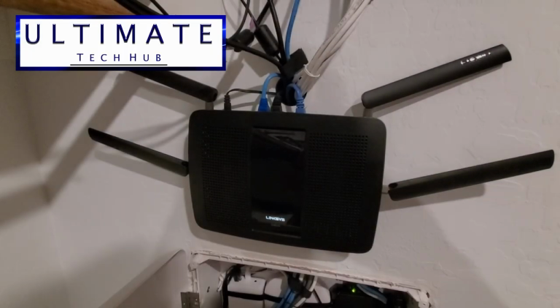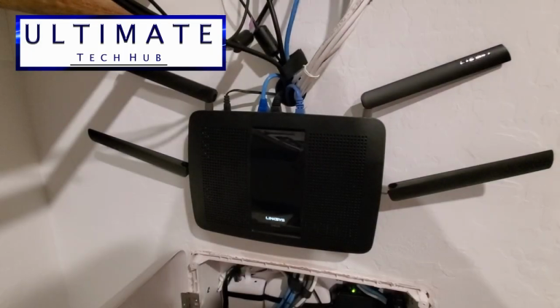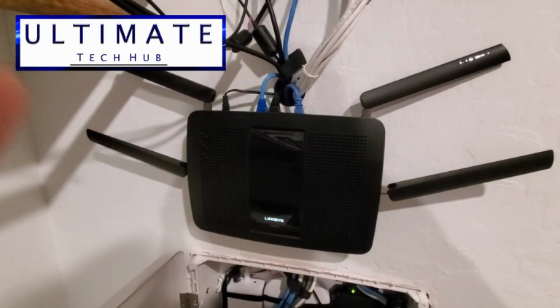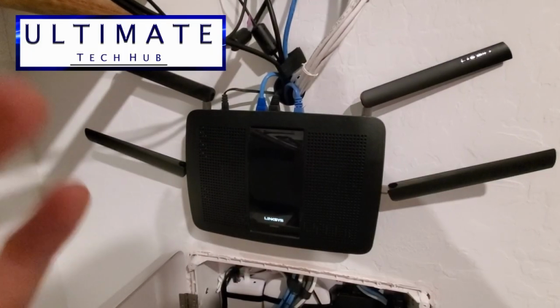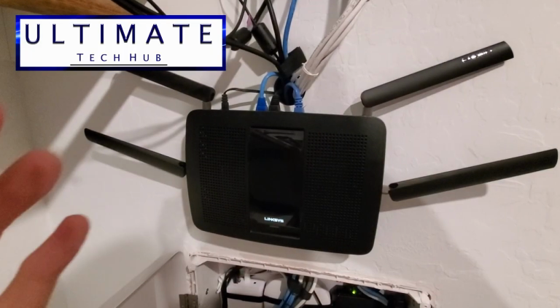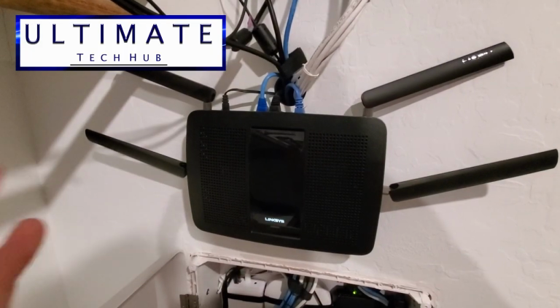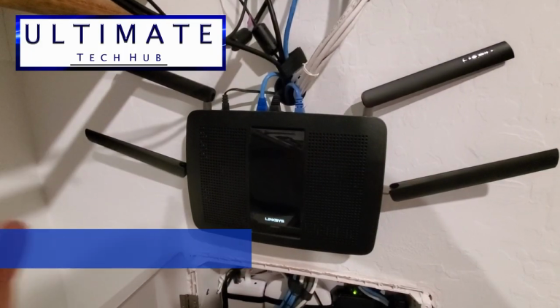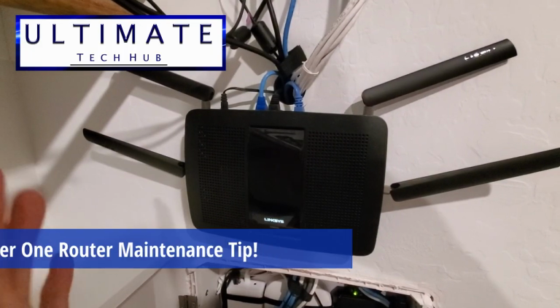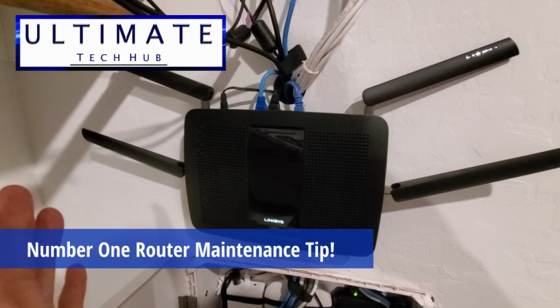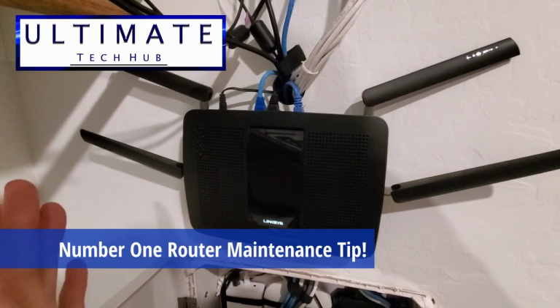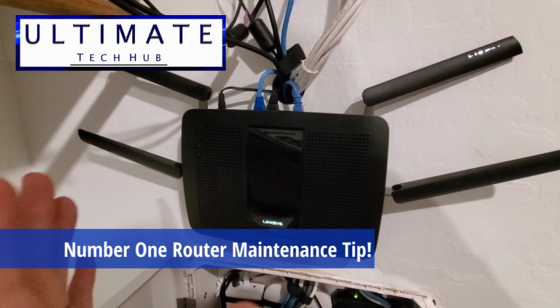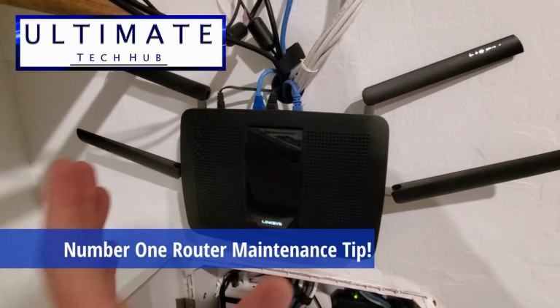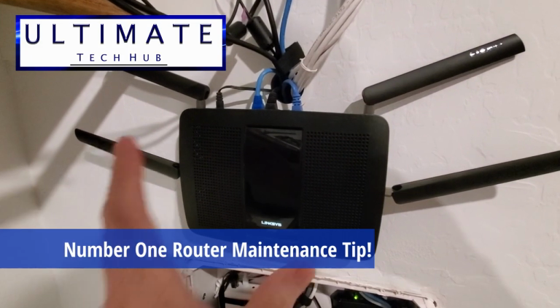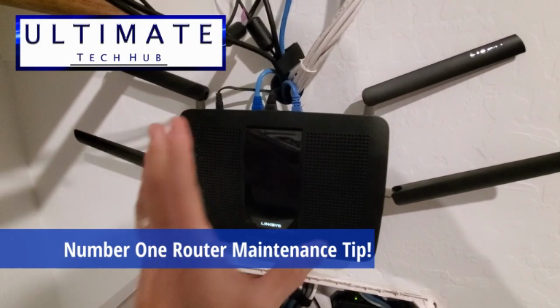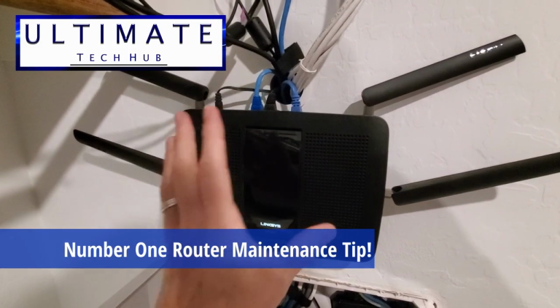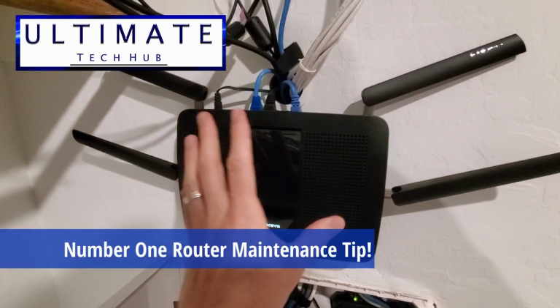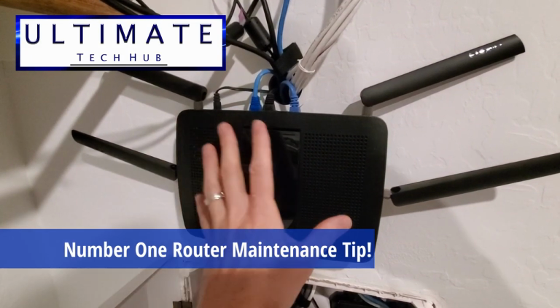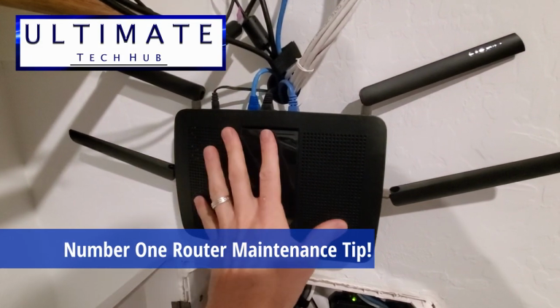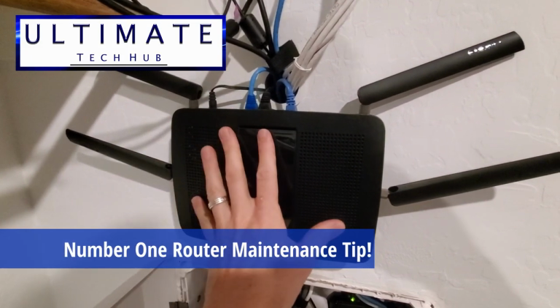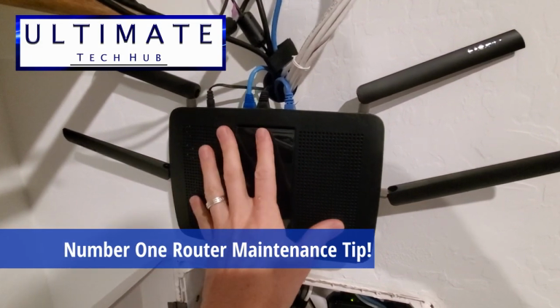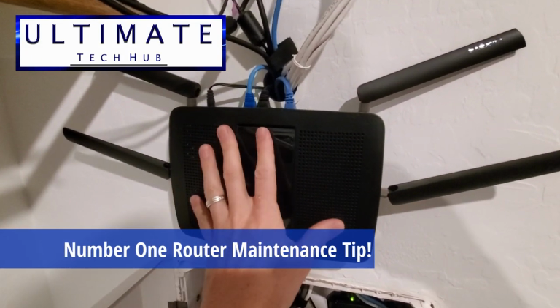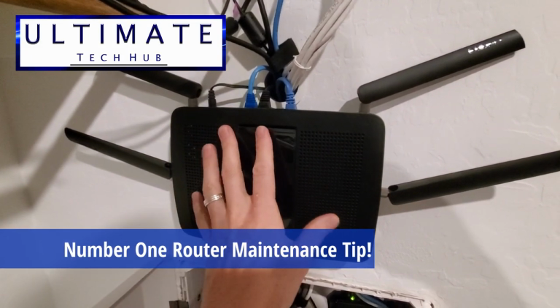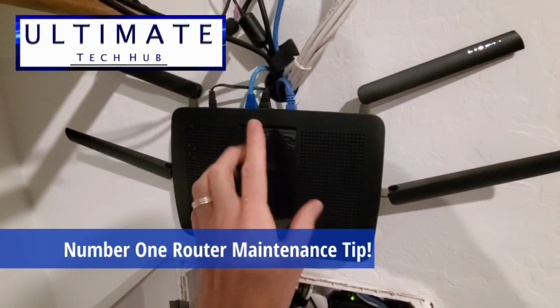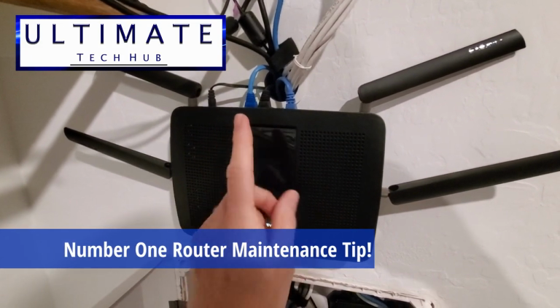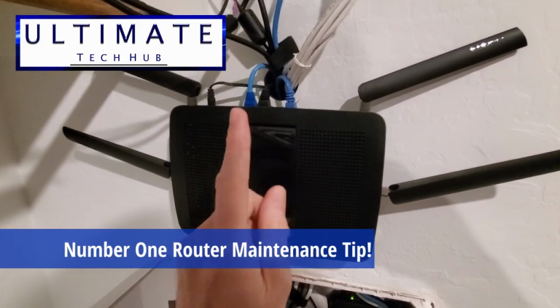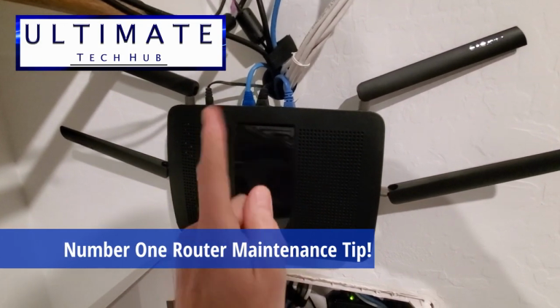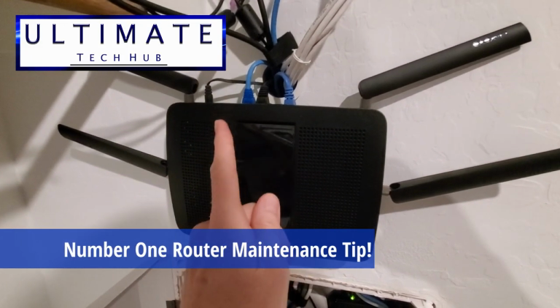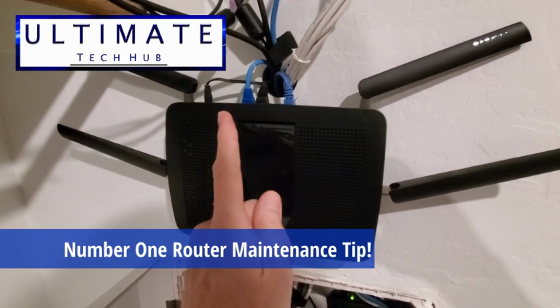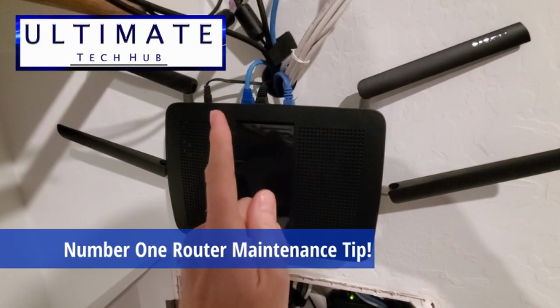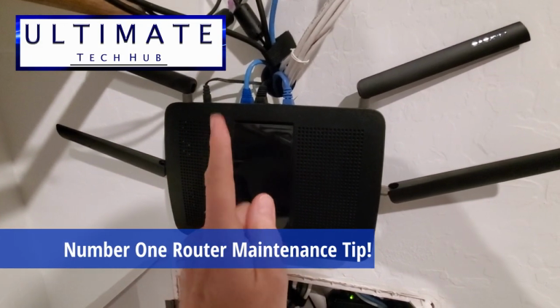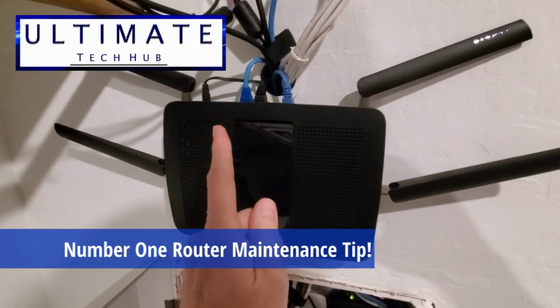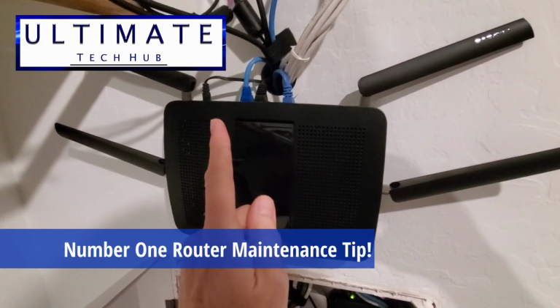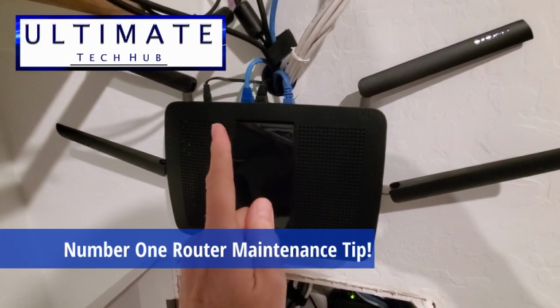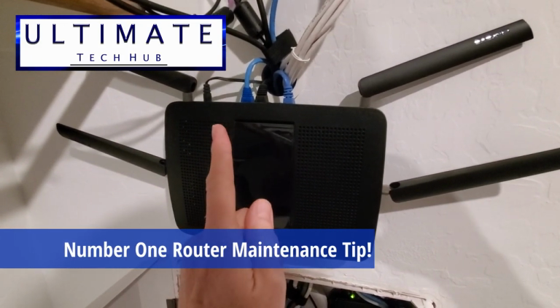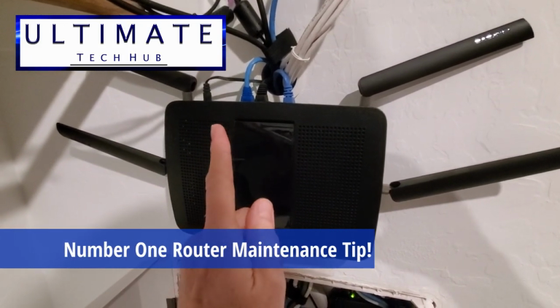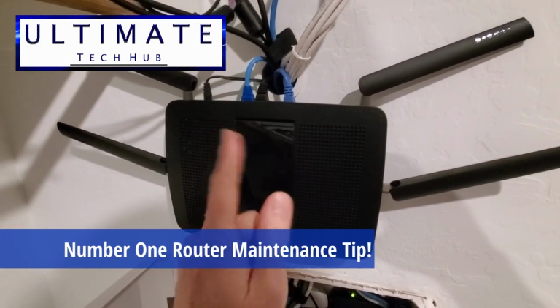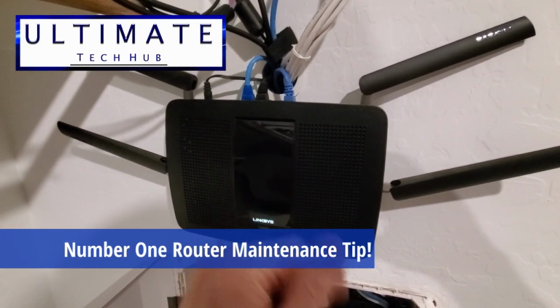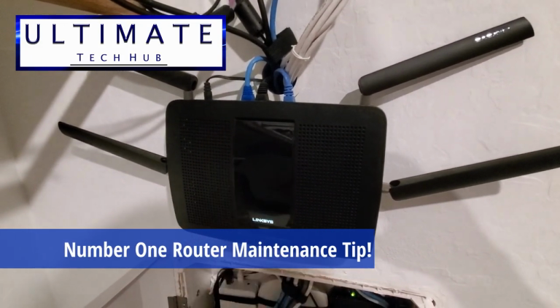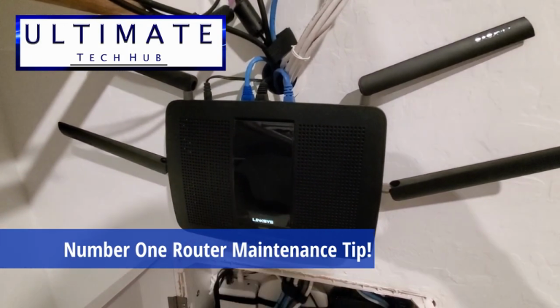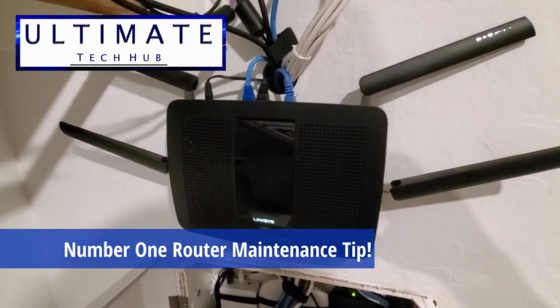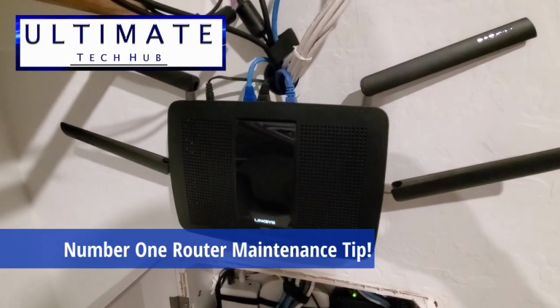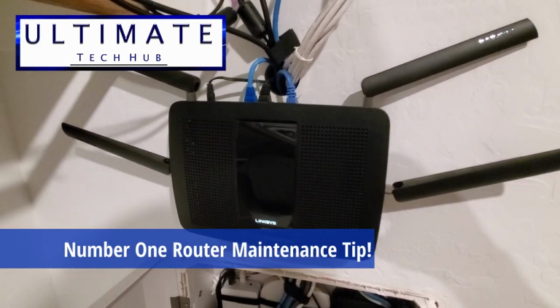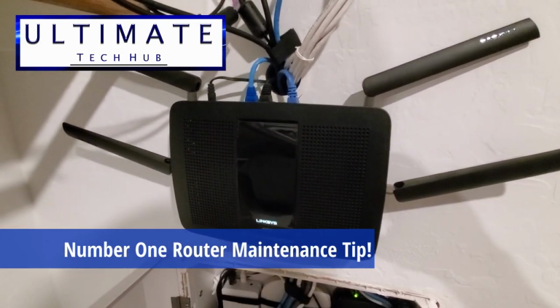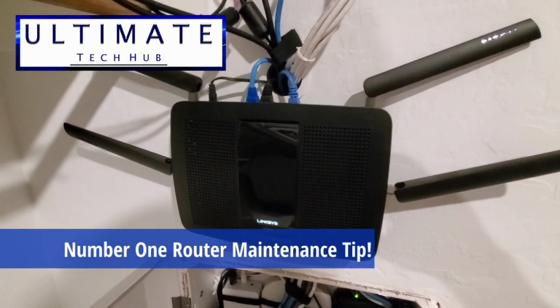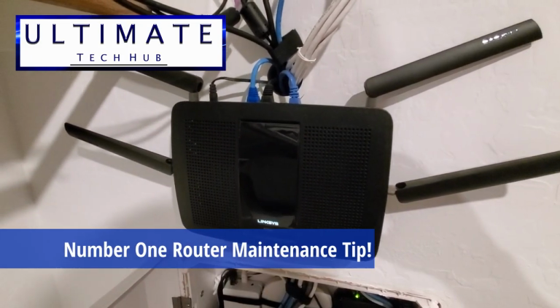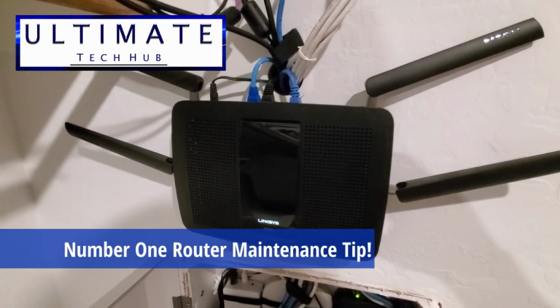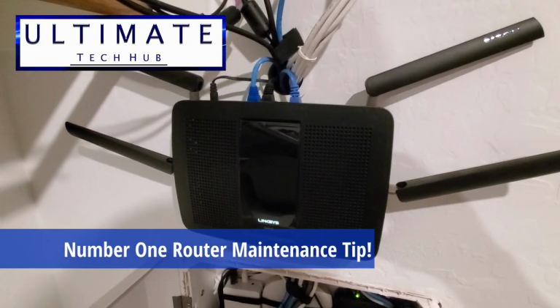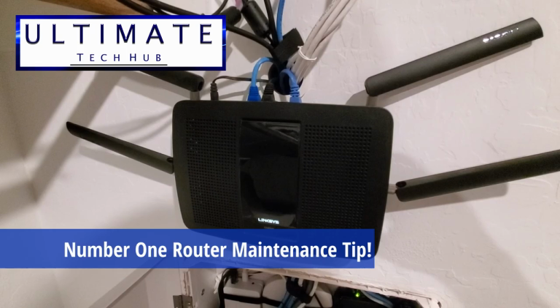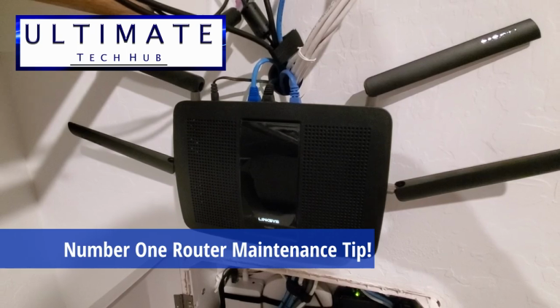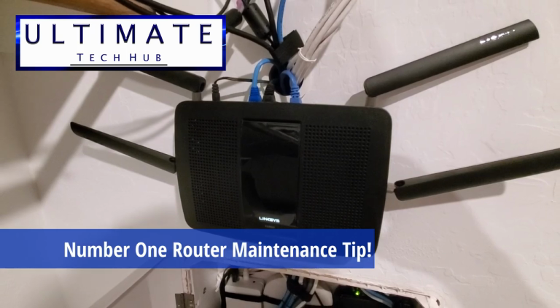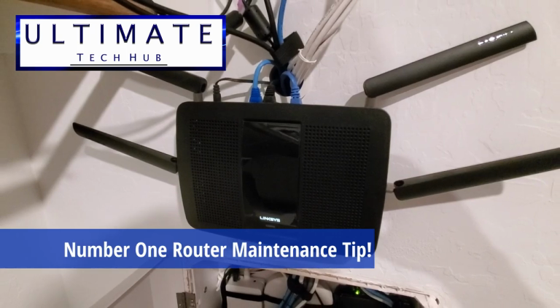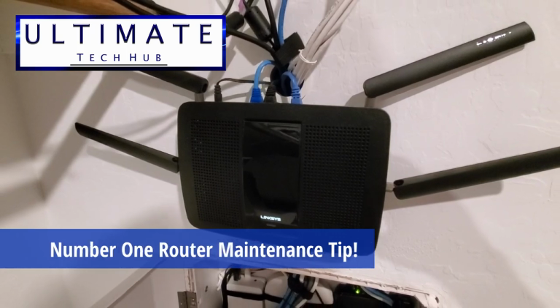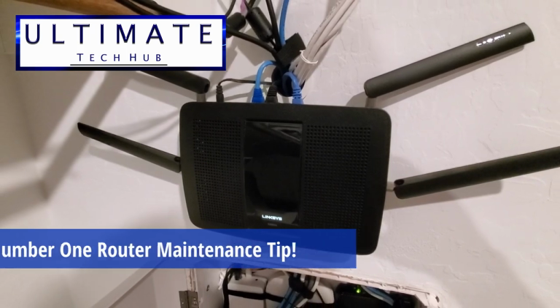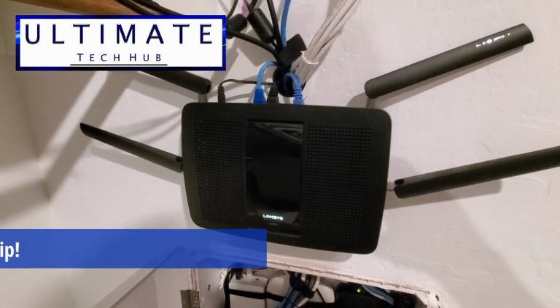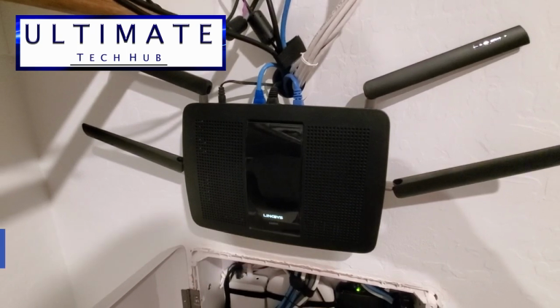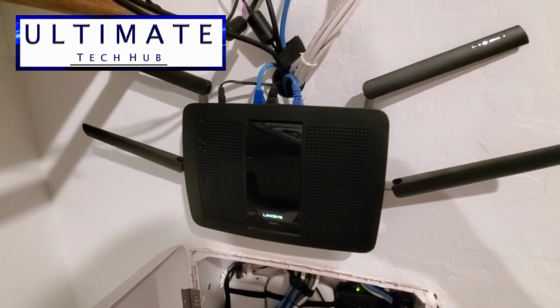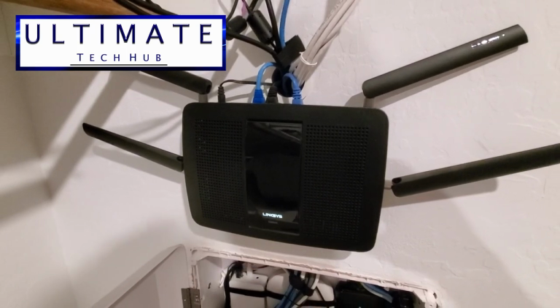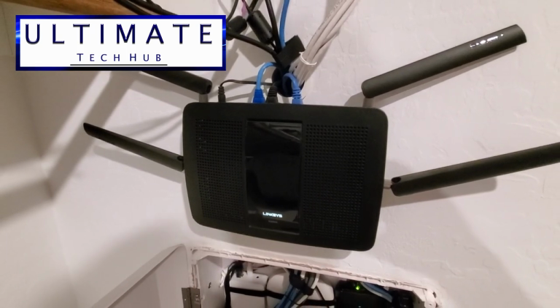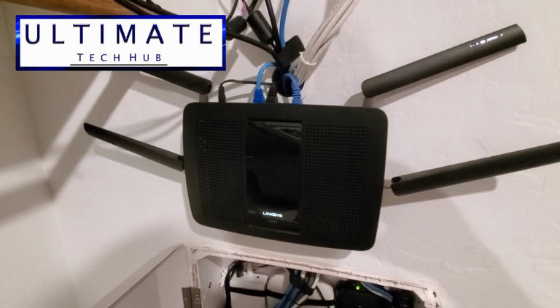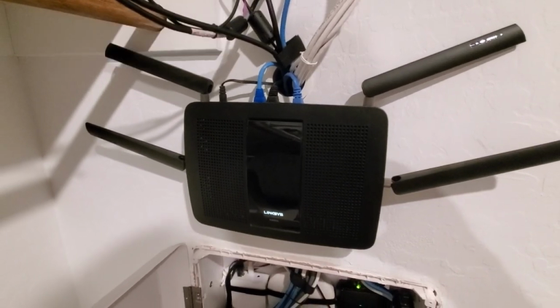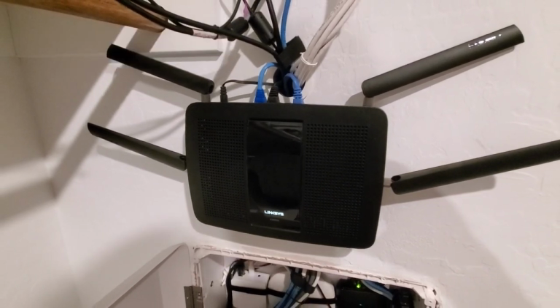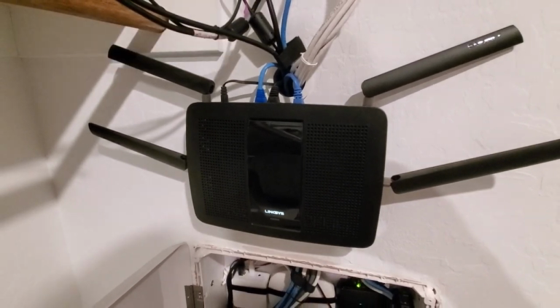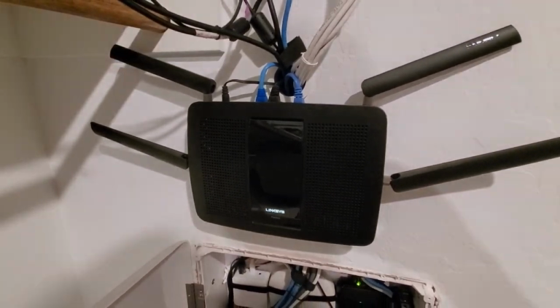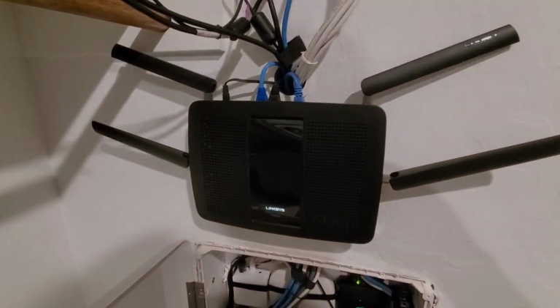Hey guys, today I'm going to give you my number one router maintenance tip, coming up next on the Ultimate Tech Hub.